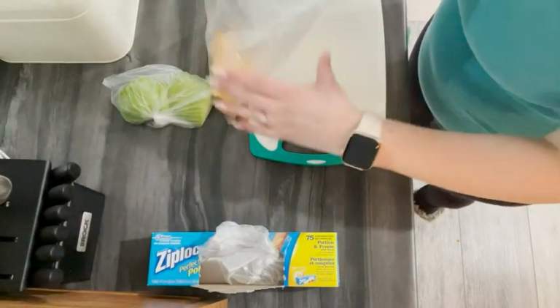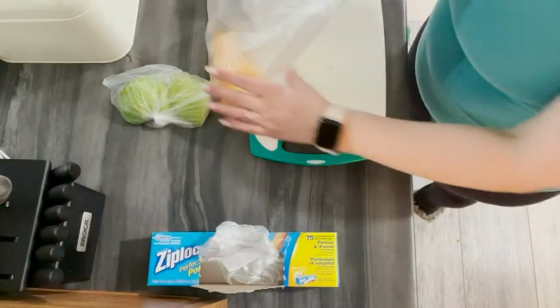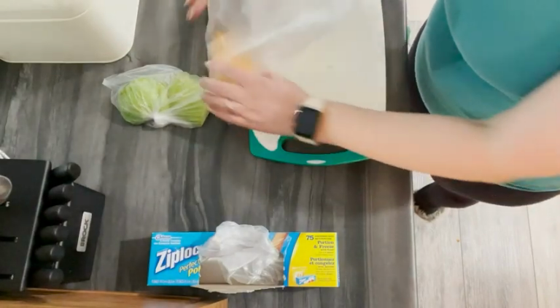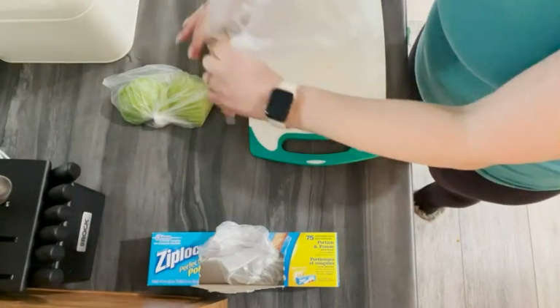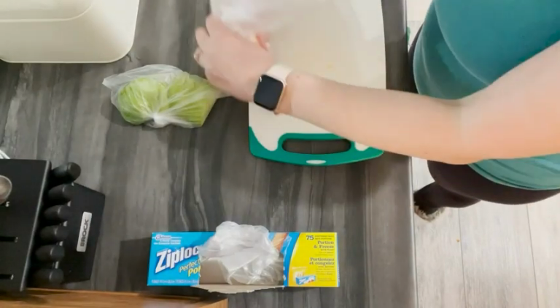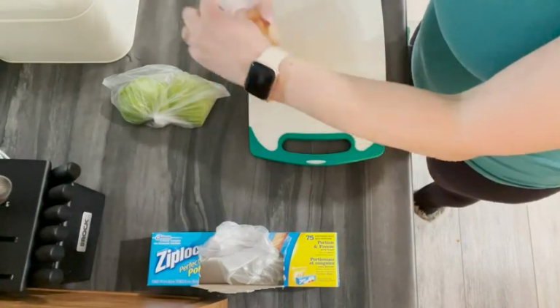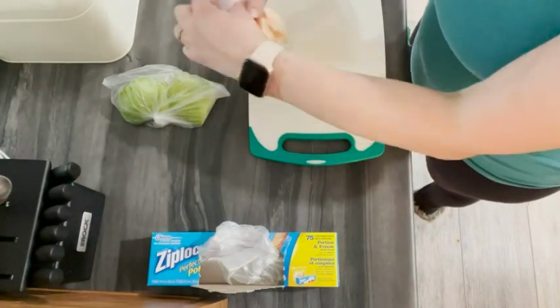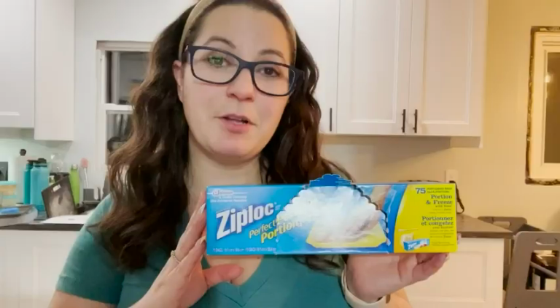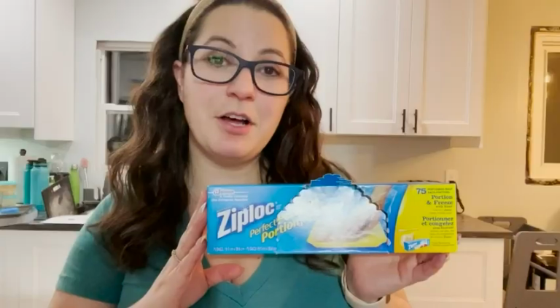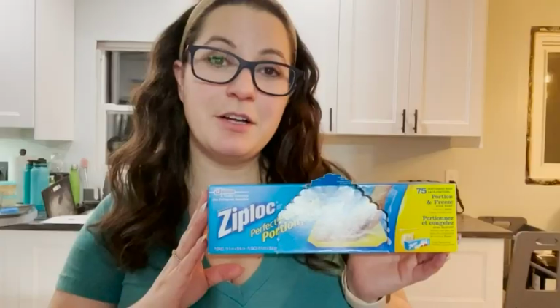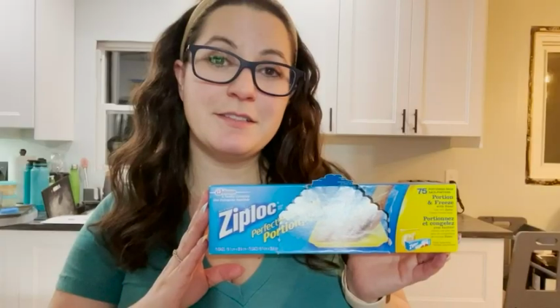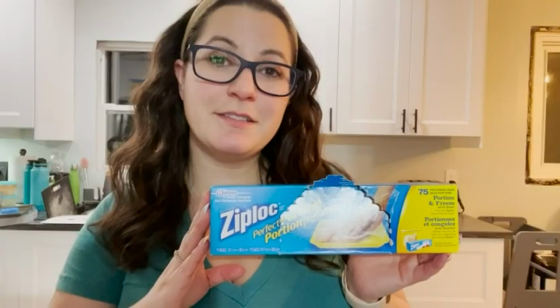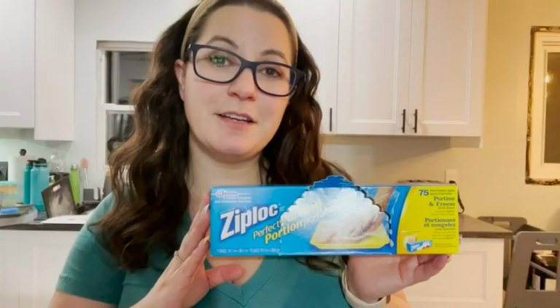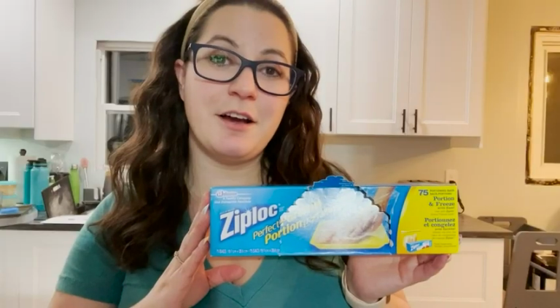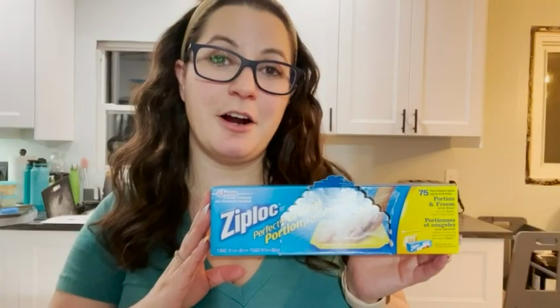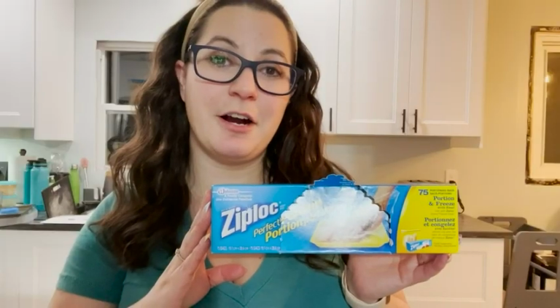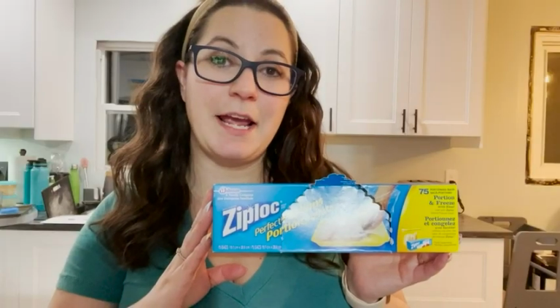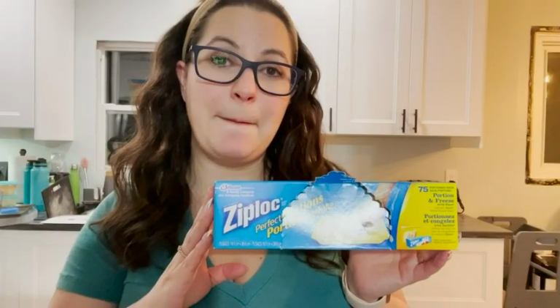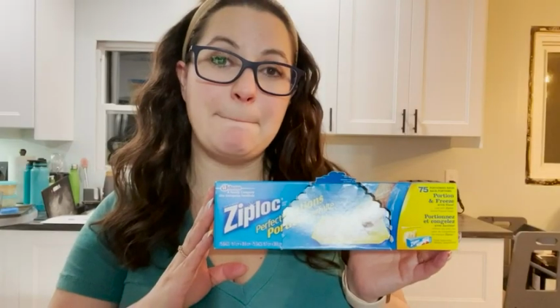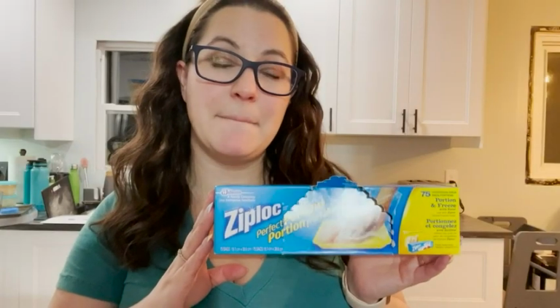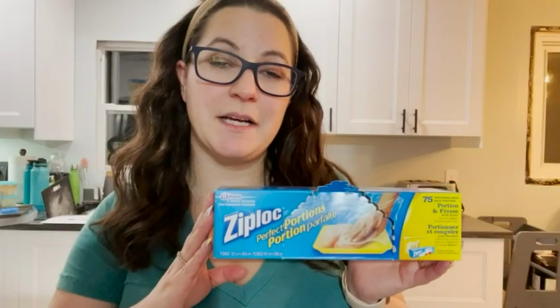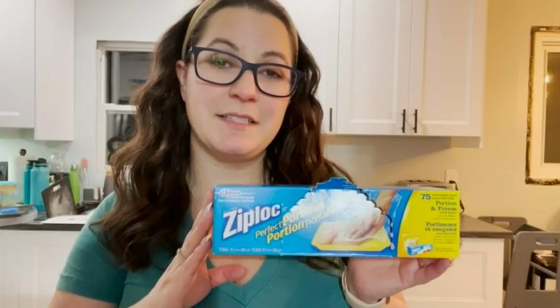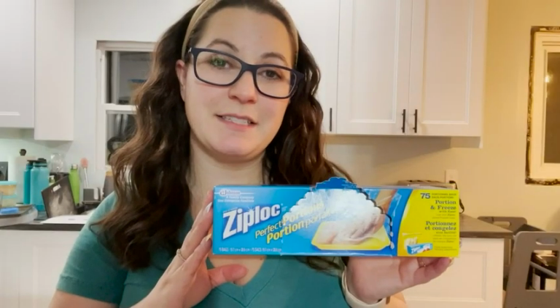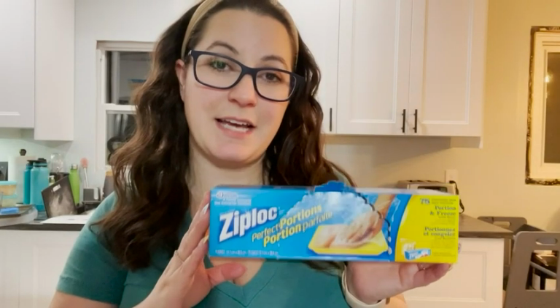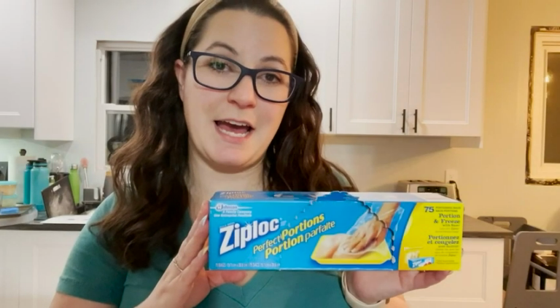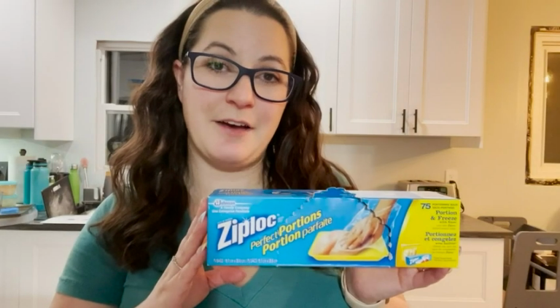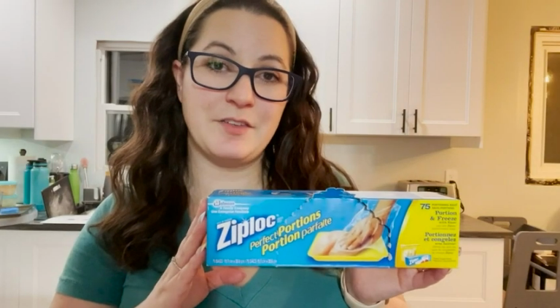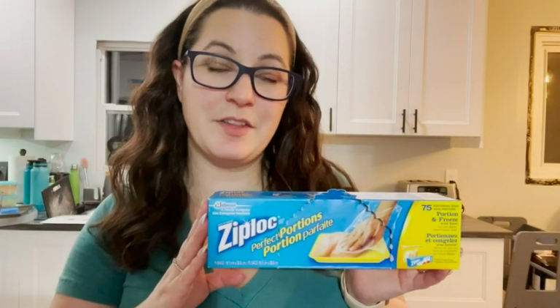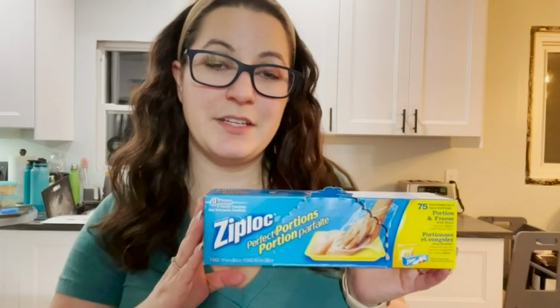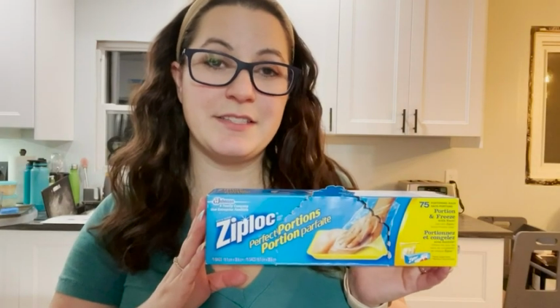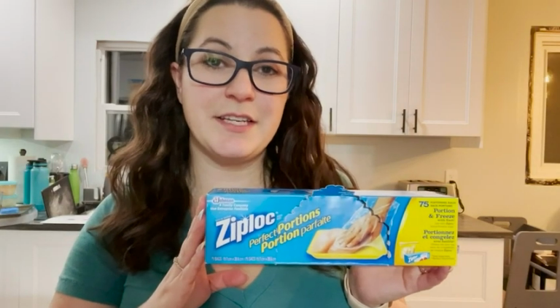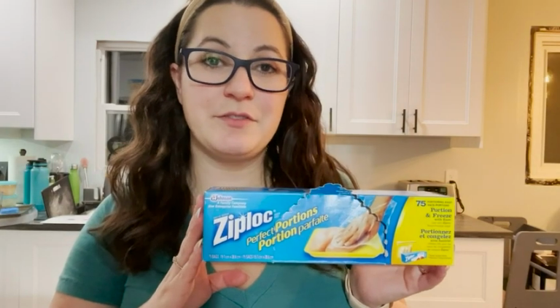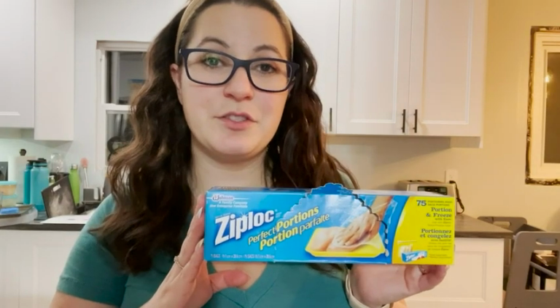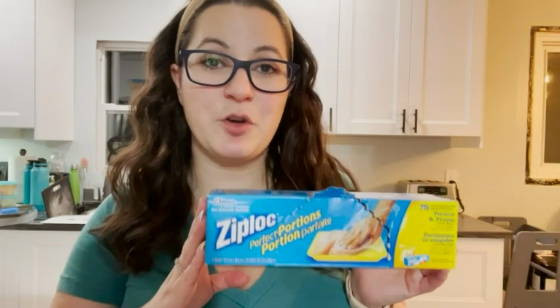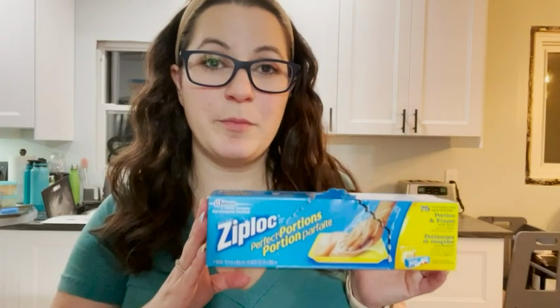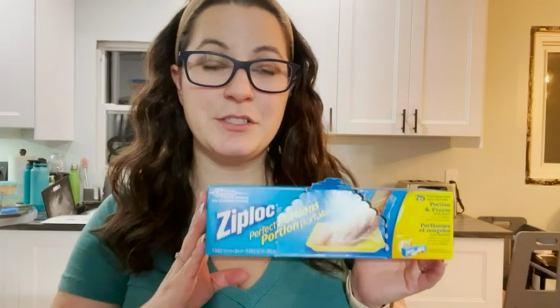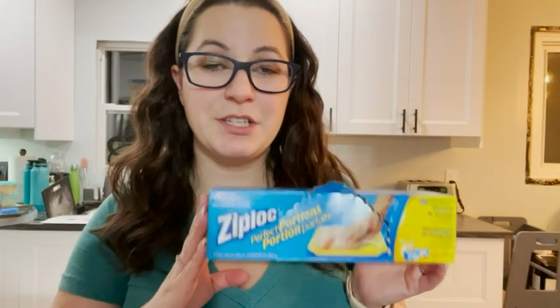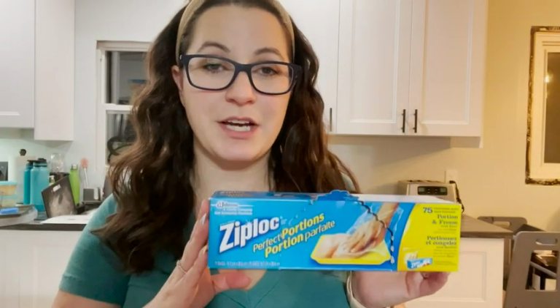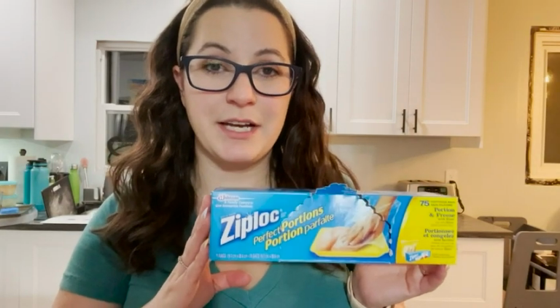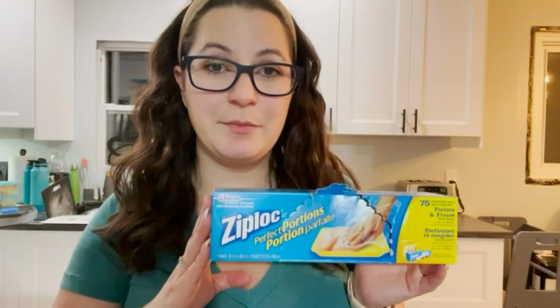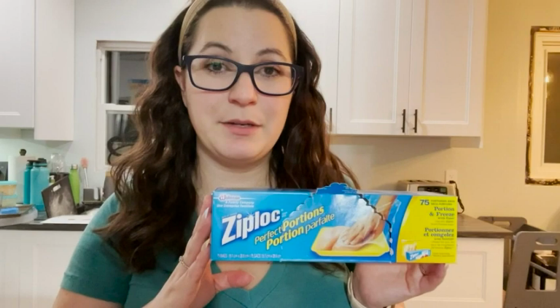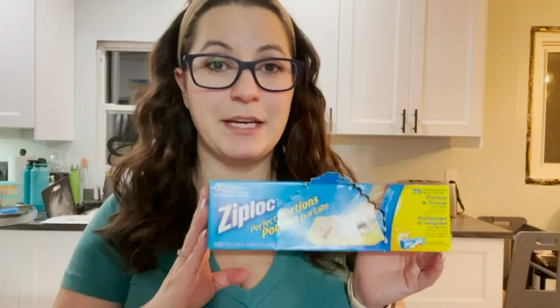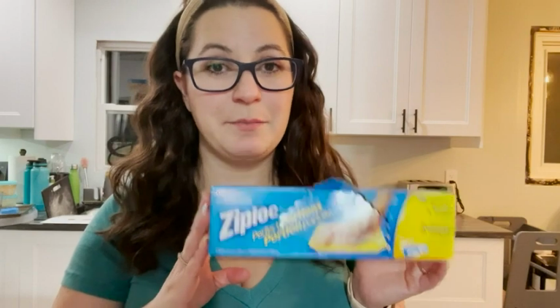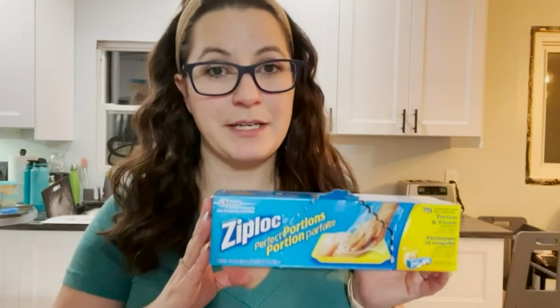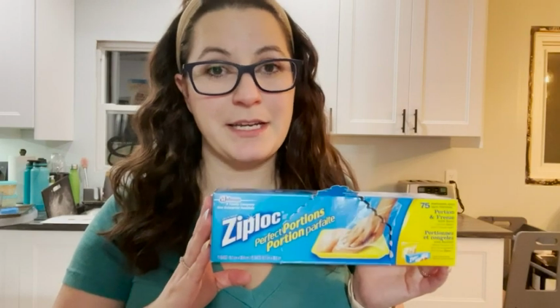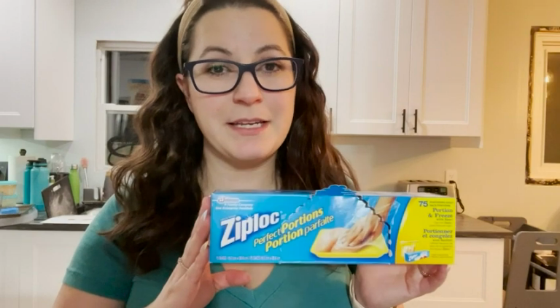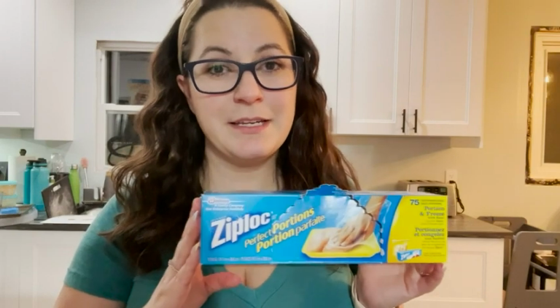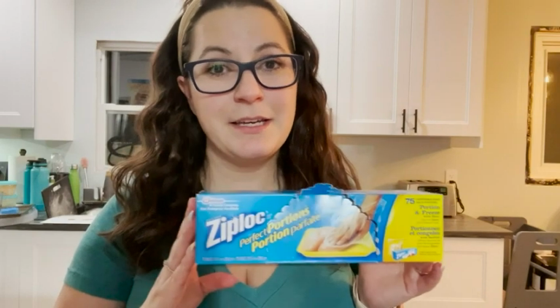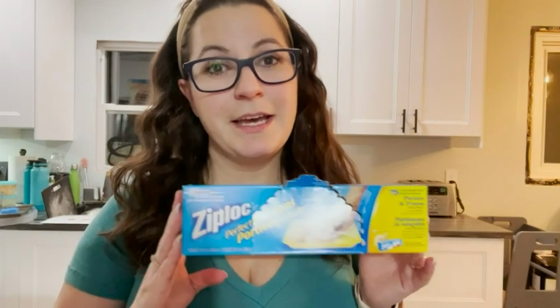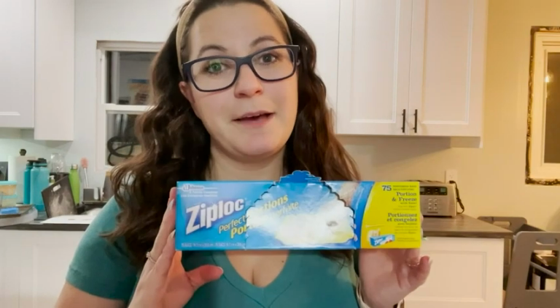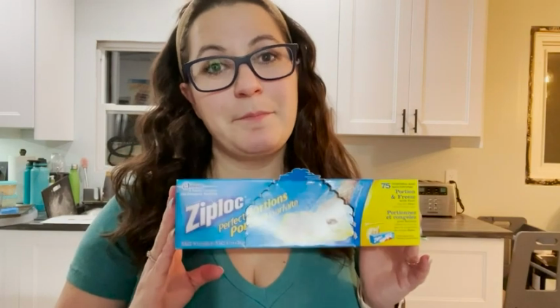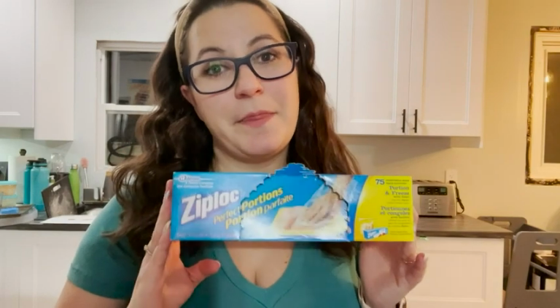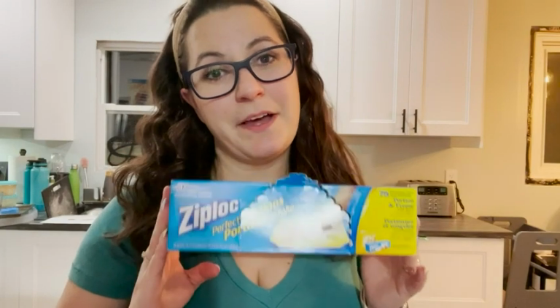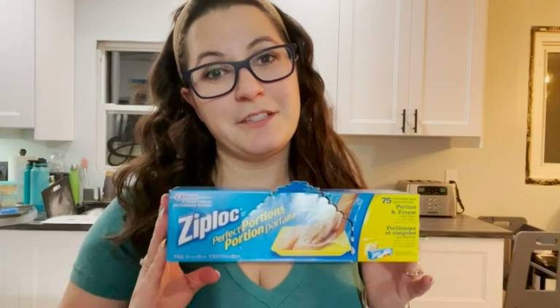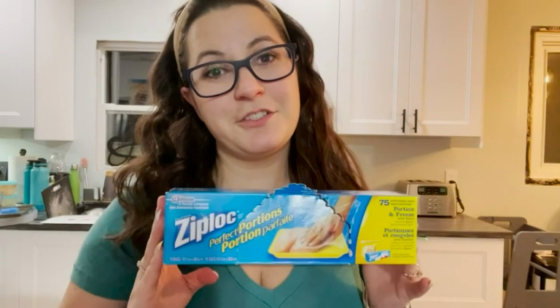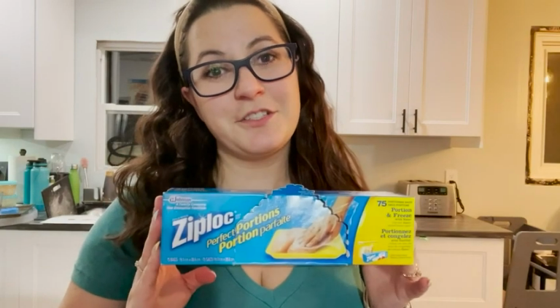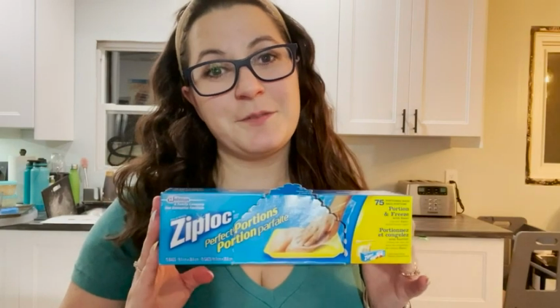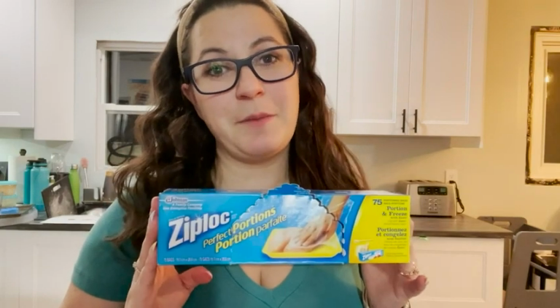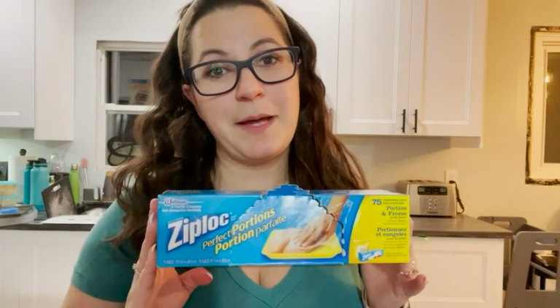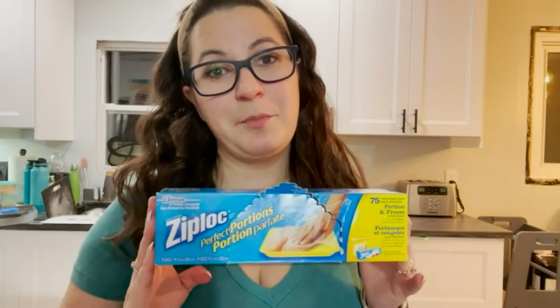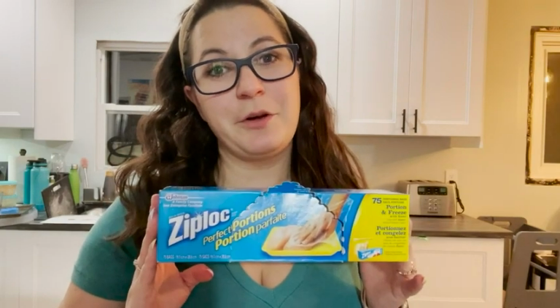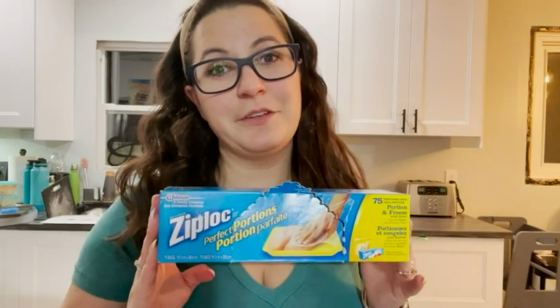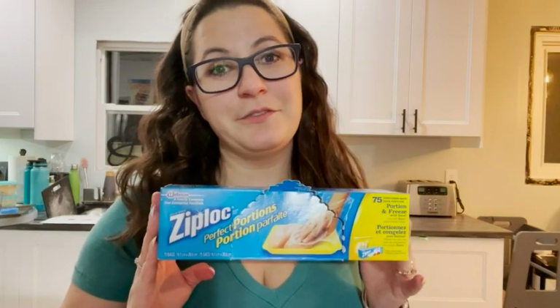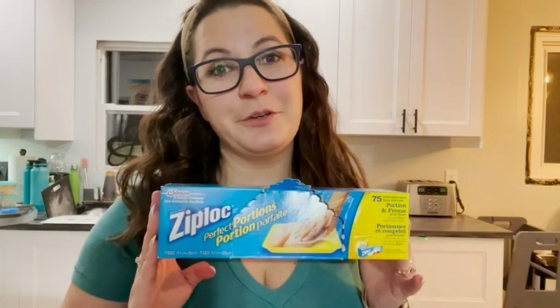These Ziplocs are a must-have. They save so much time and money, but that's just my point of view.